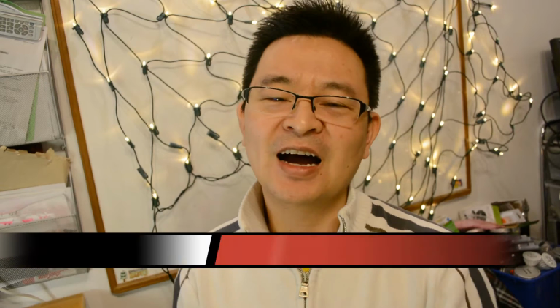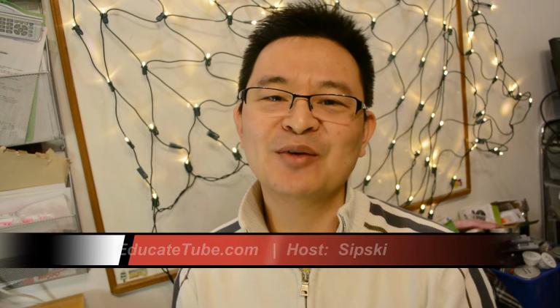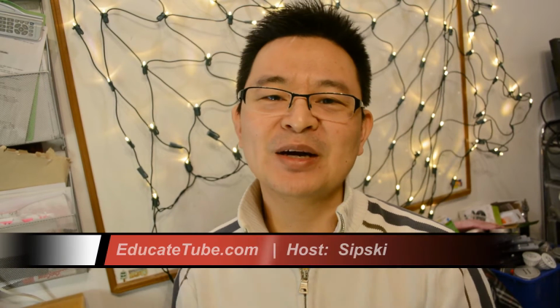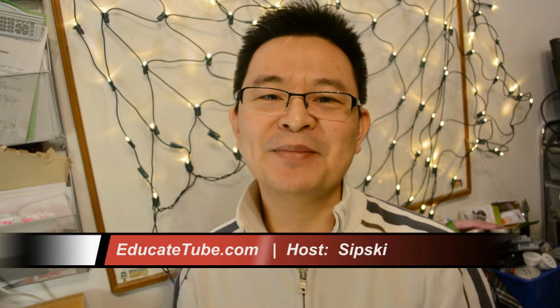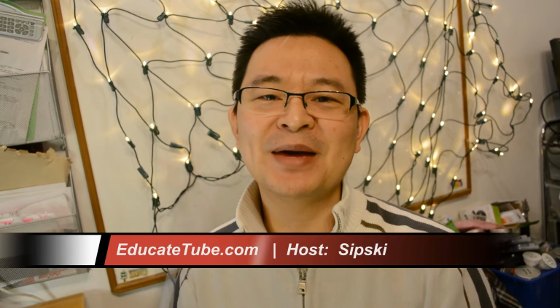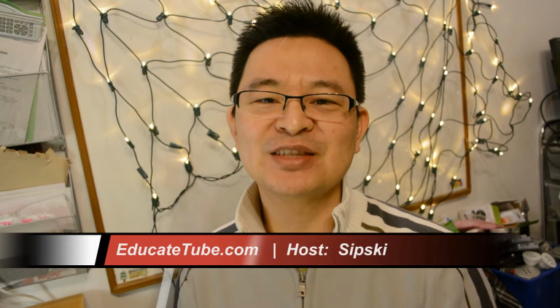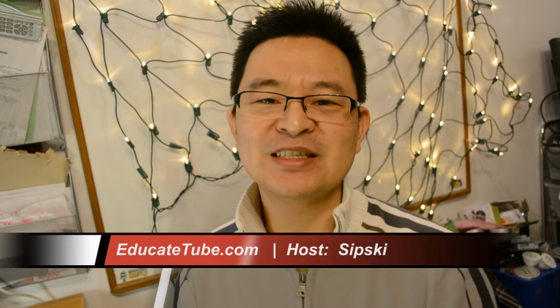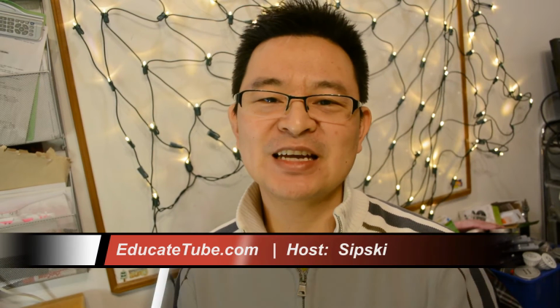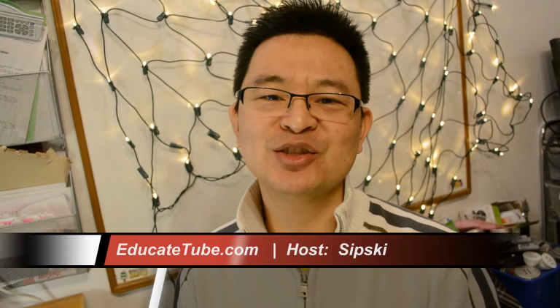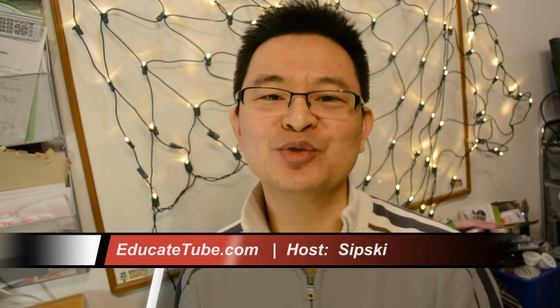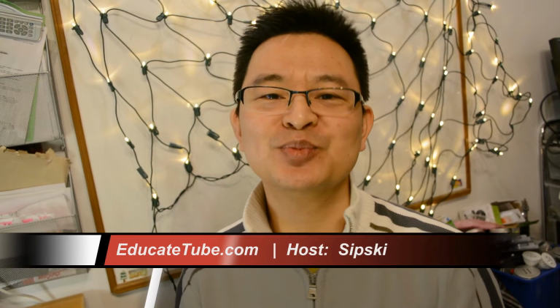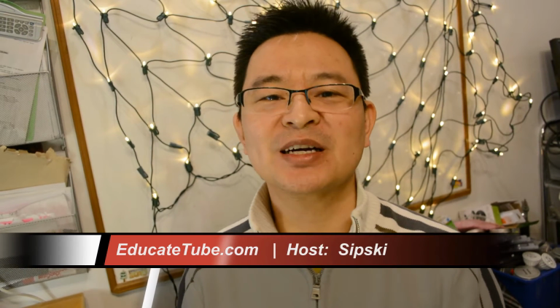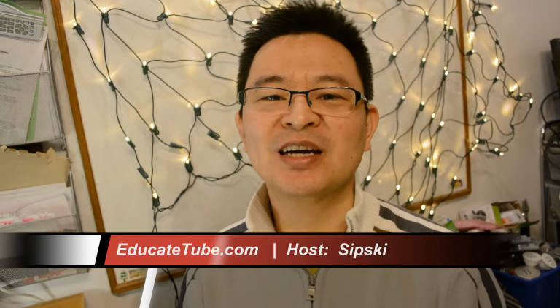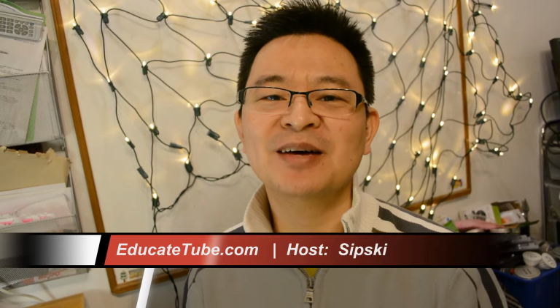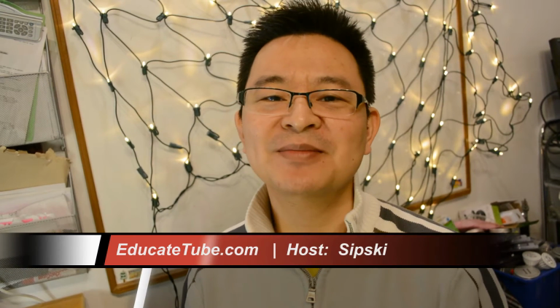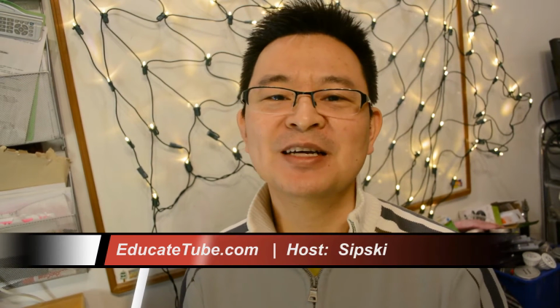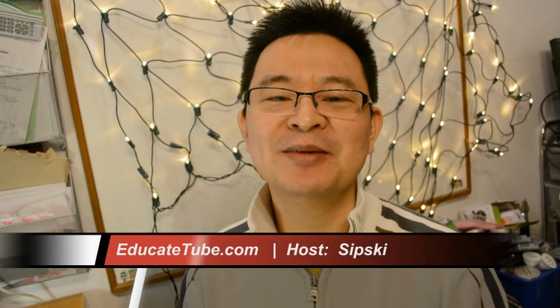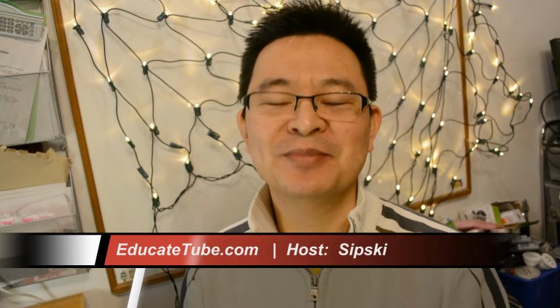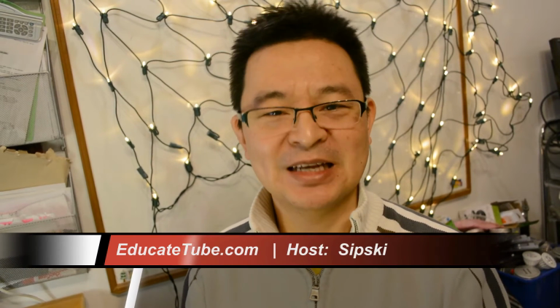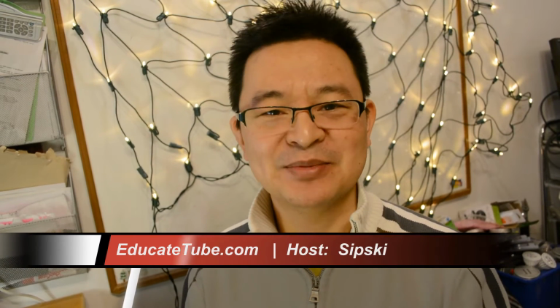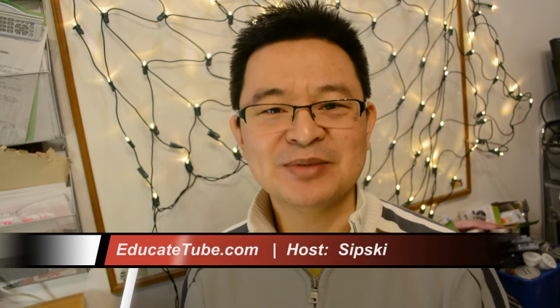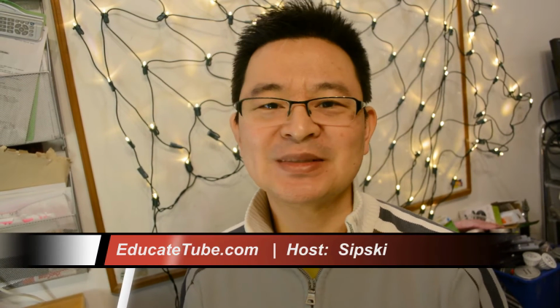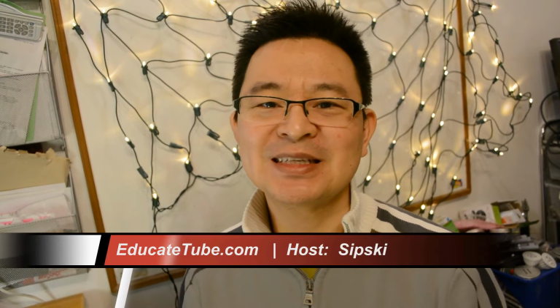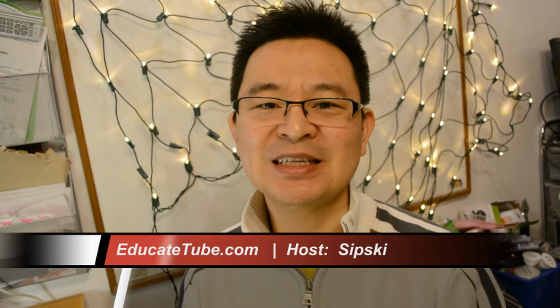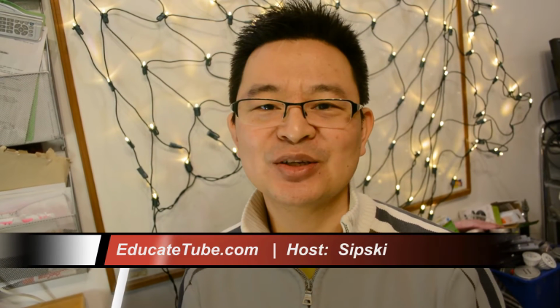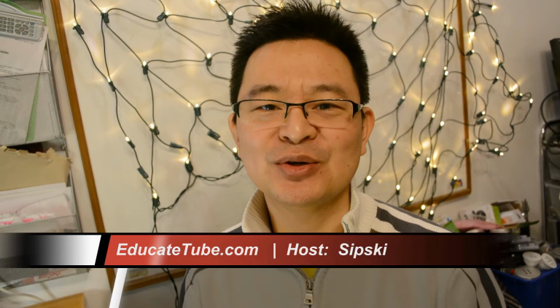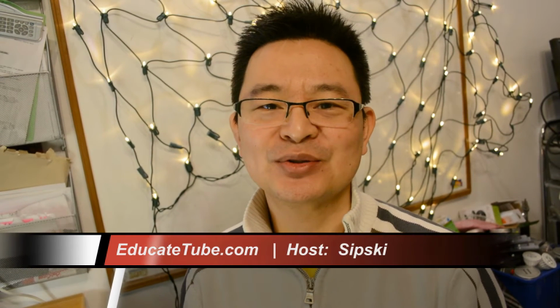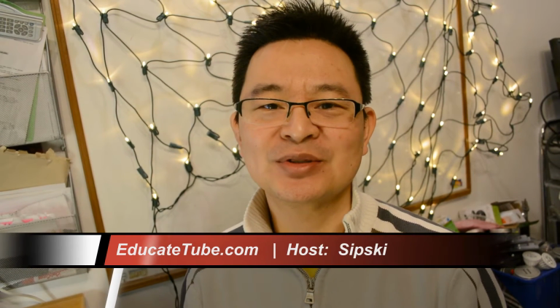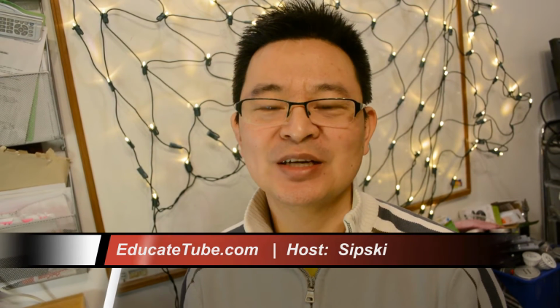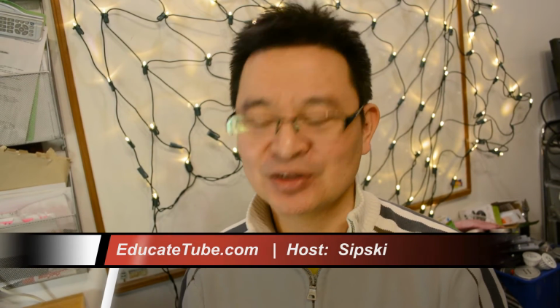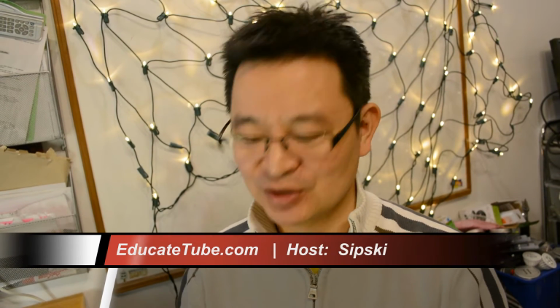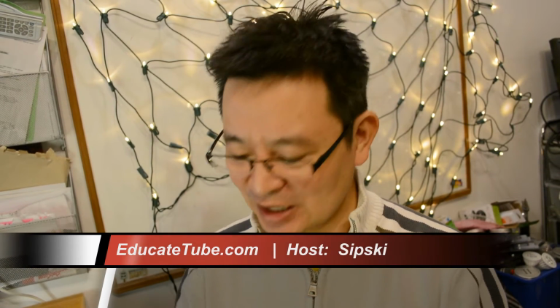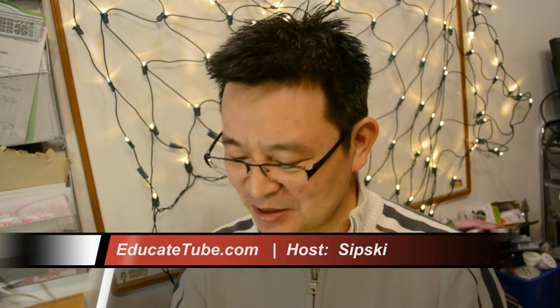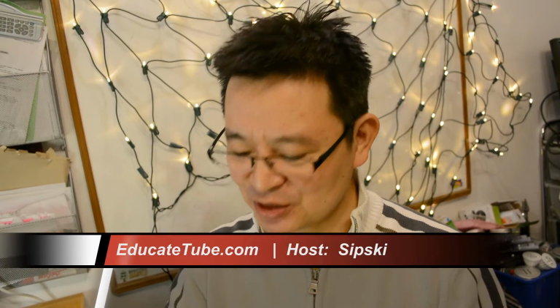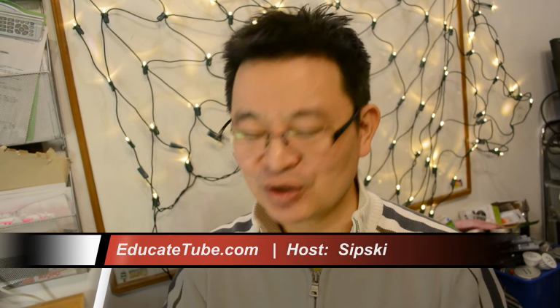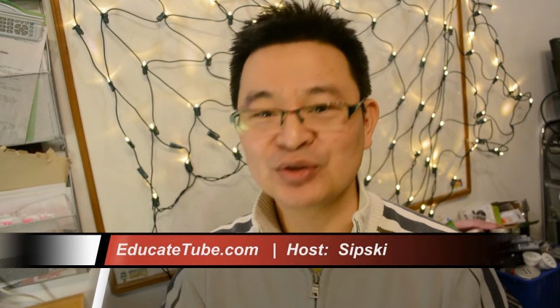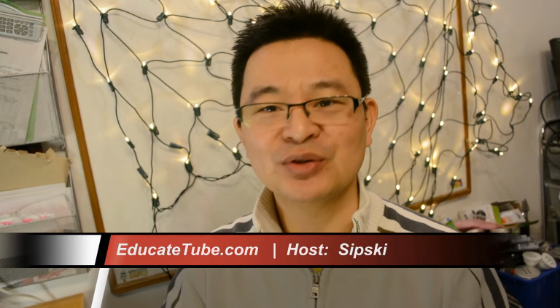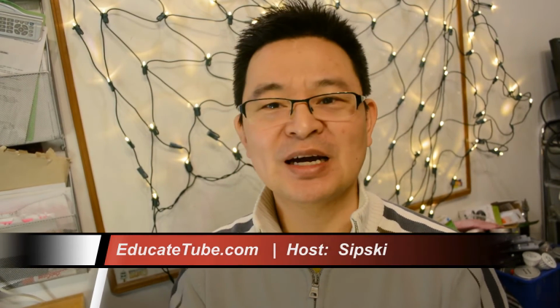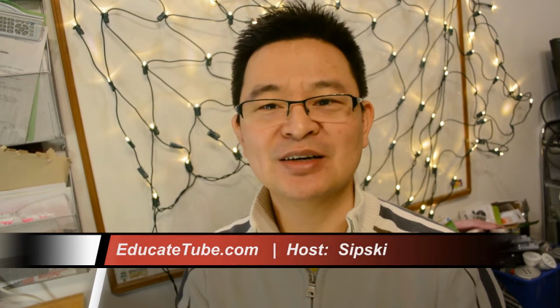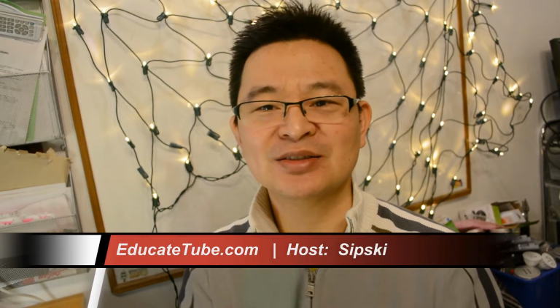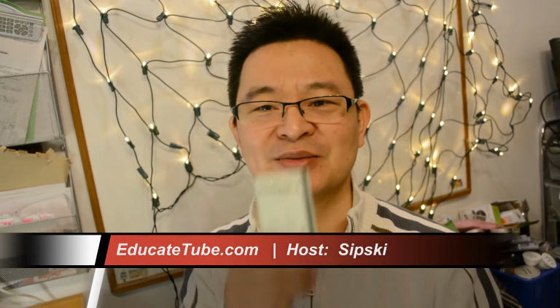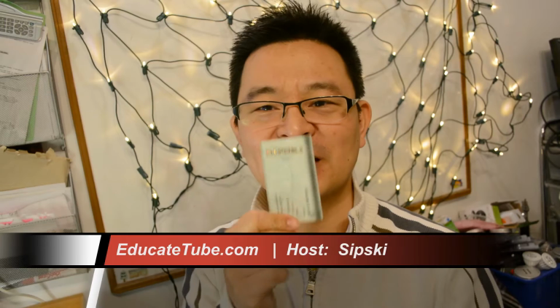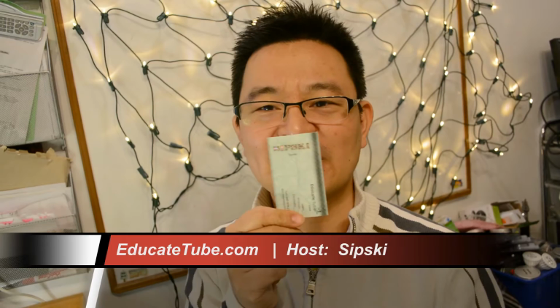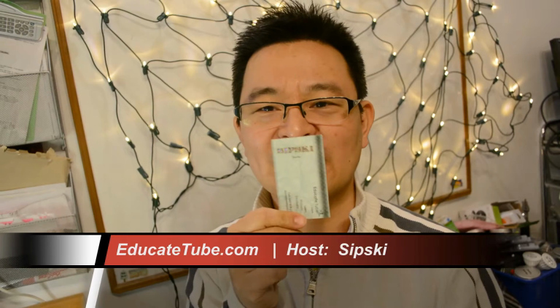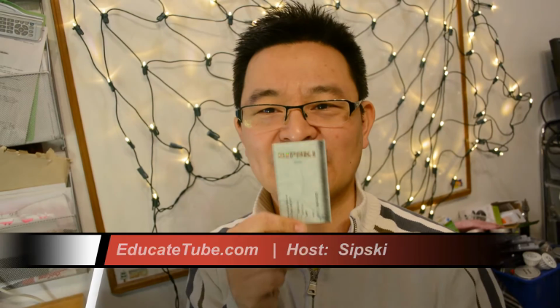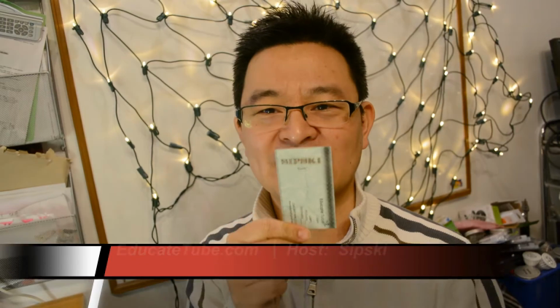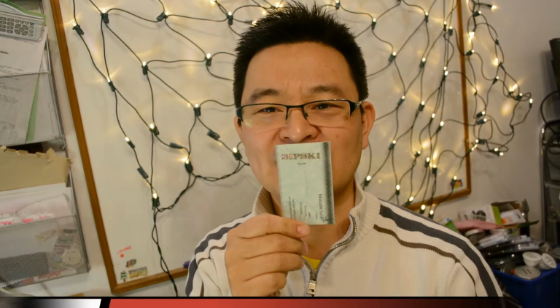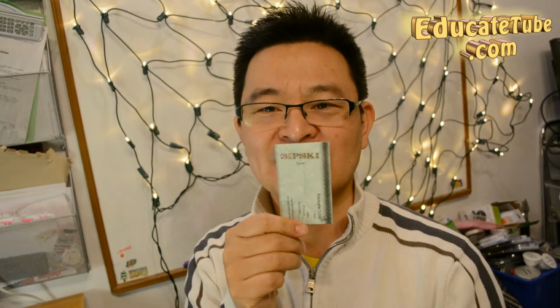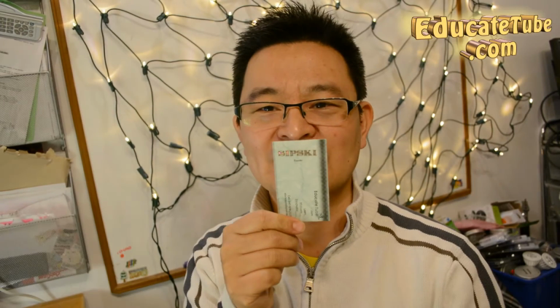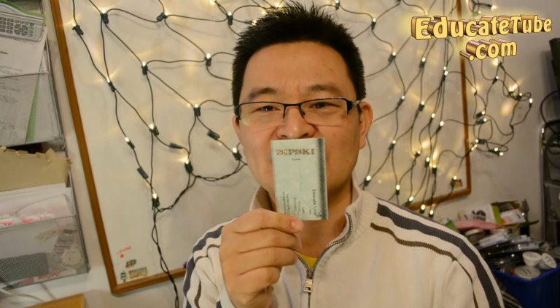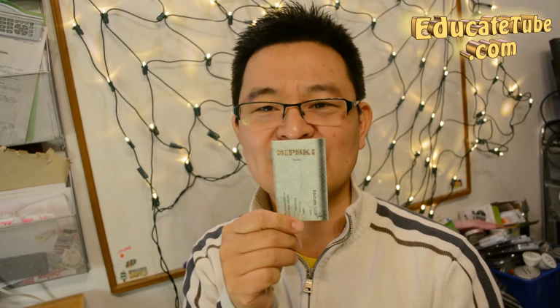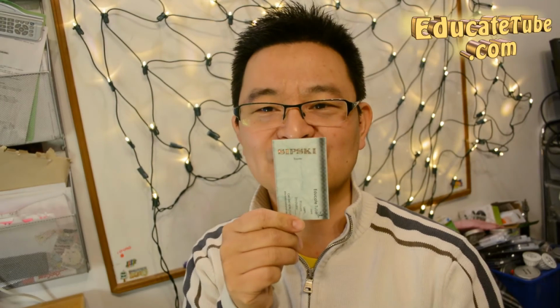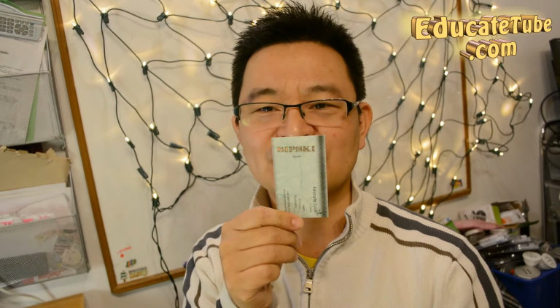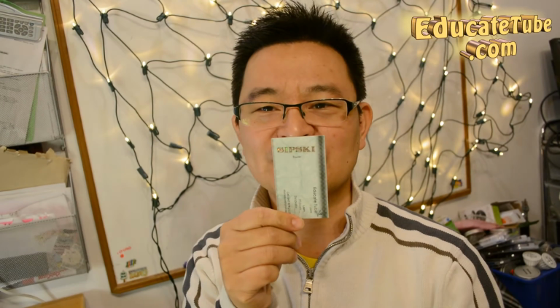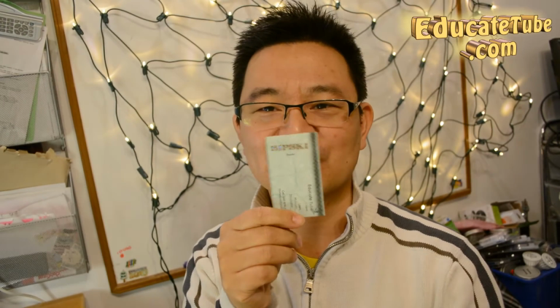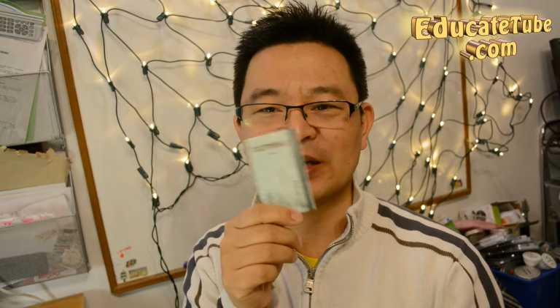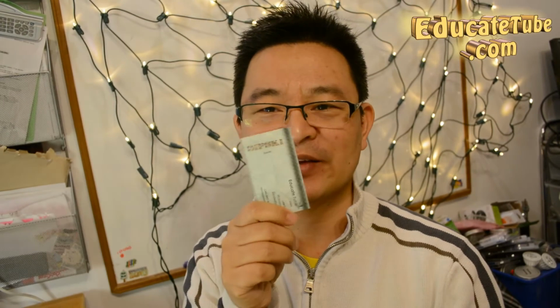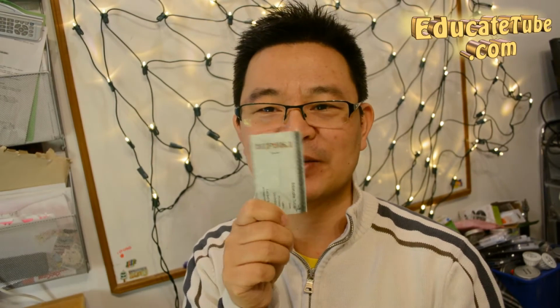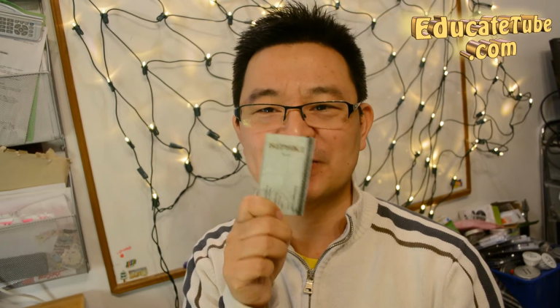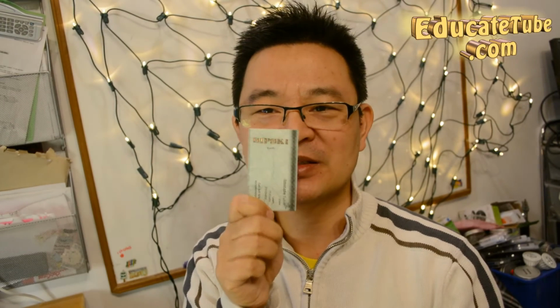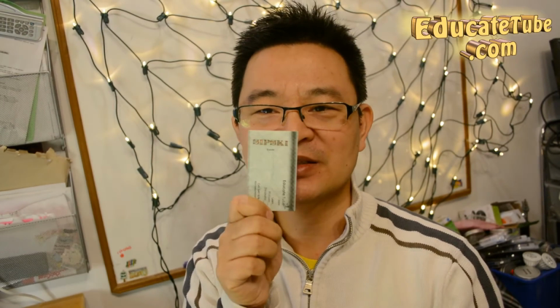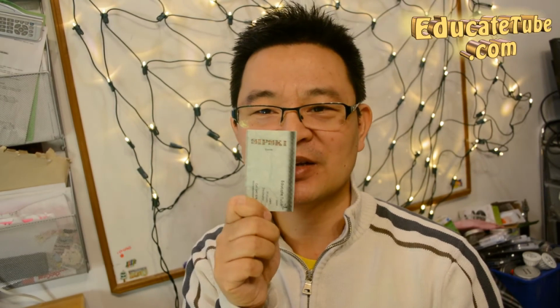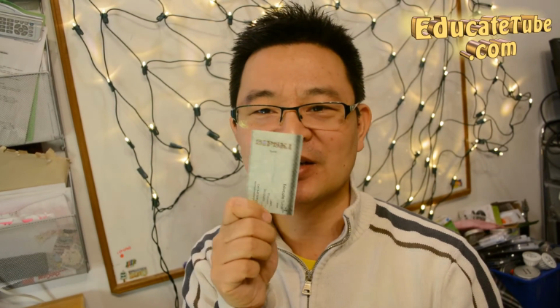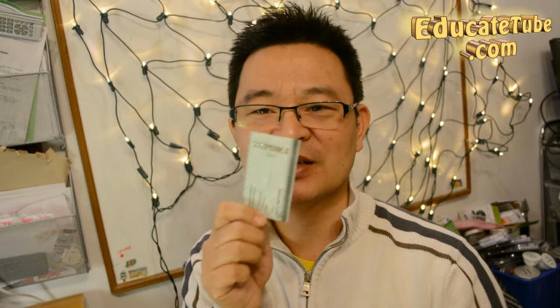Hi, welcome back to EducateTube.com. My name is Sipski, your host. Today I'll be showing you how to make a laser engraved business card.